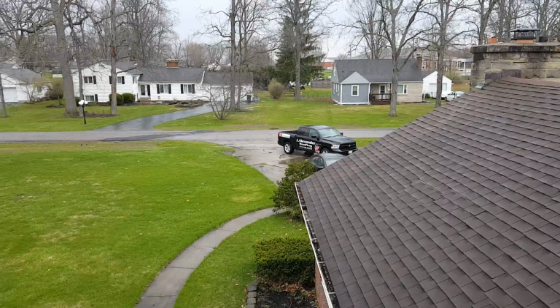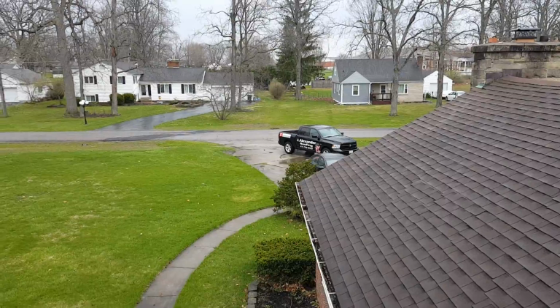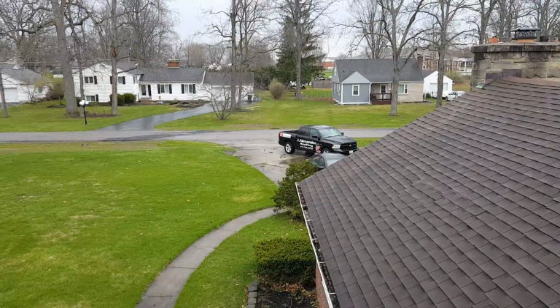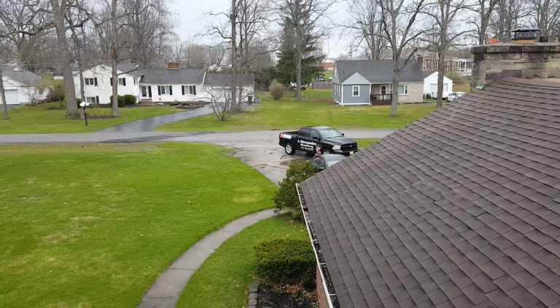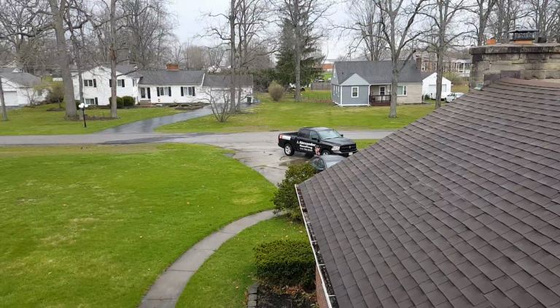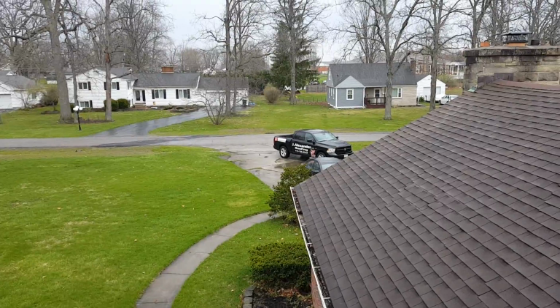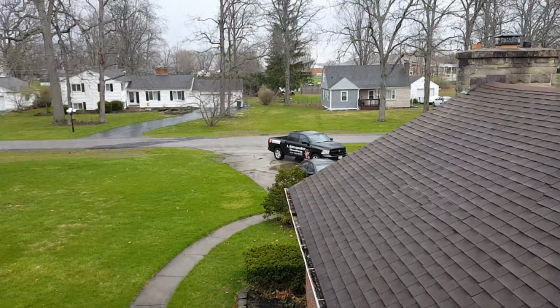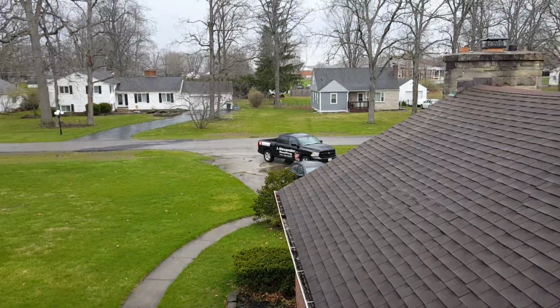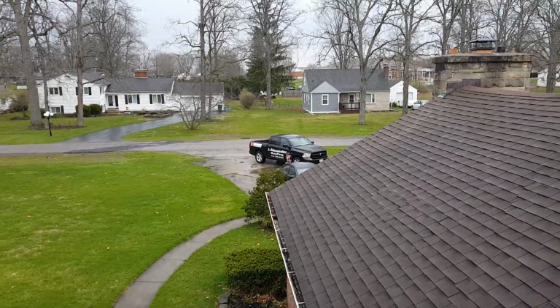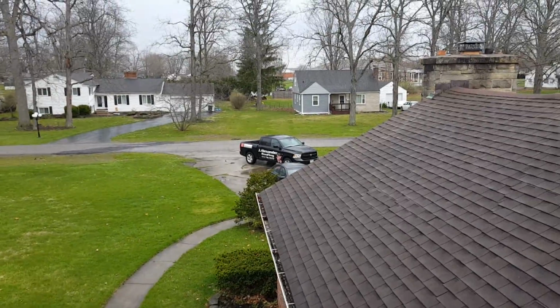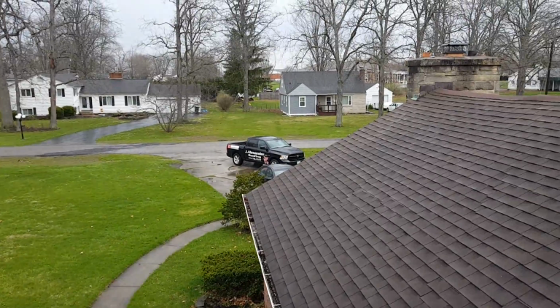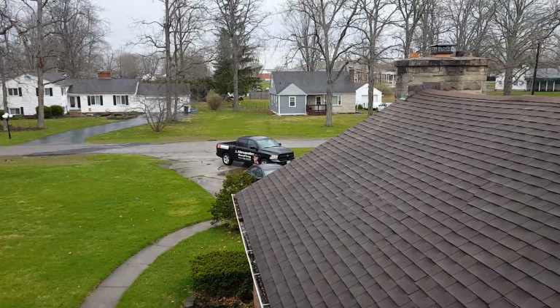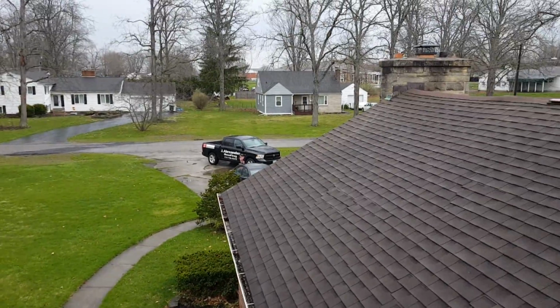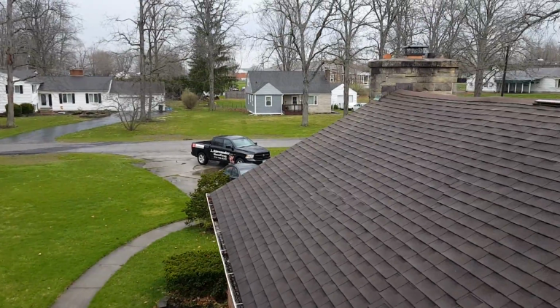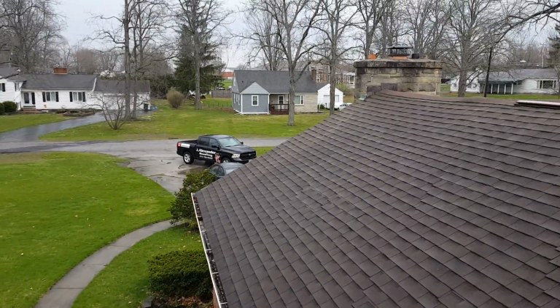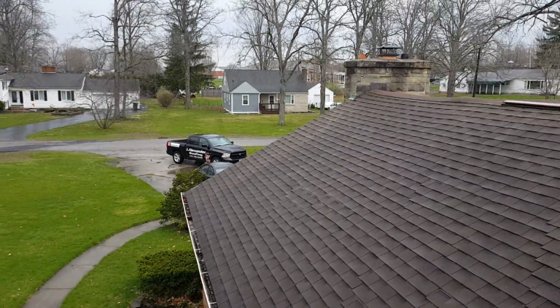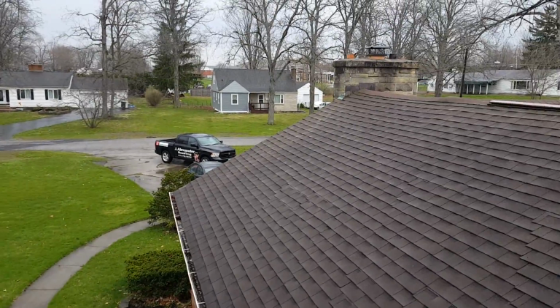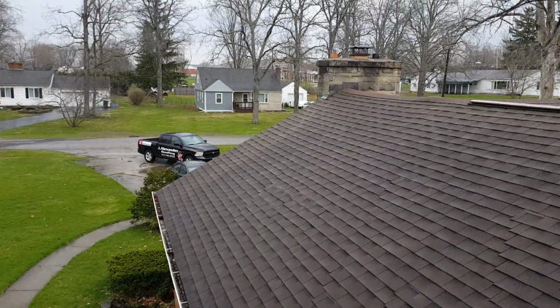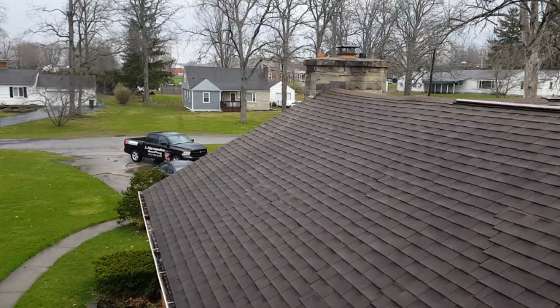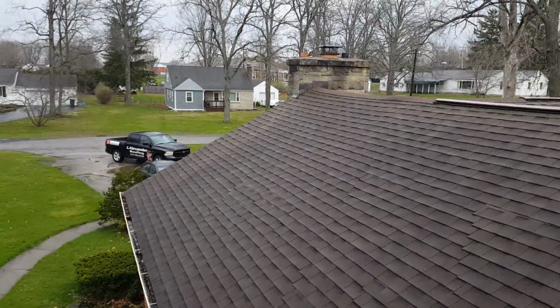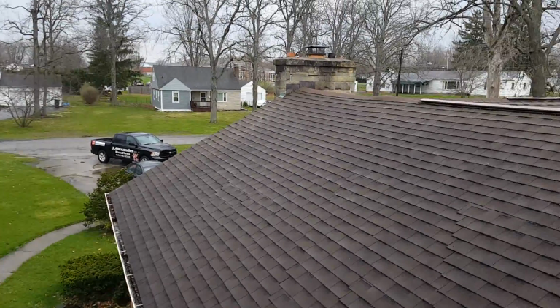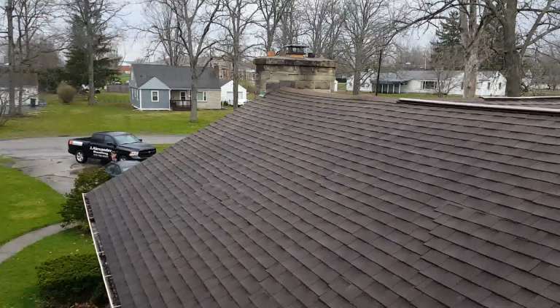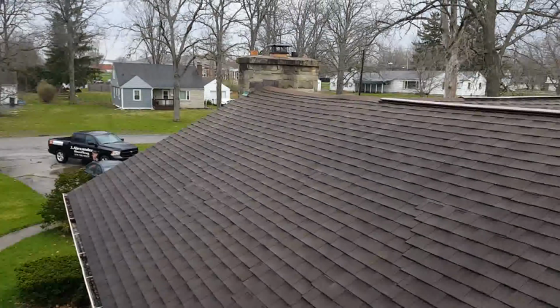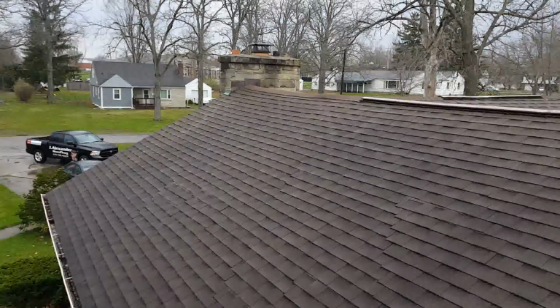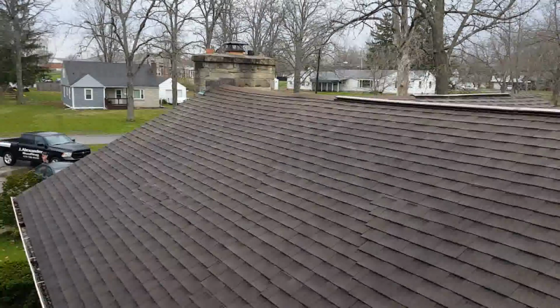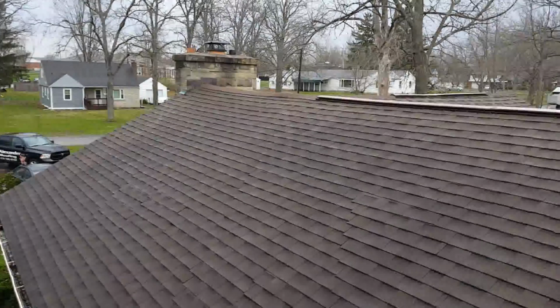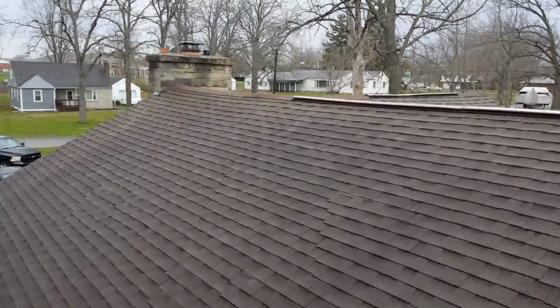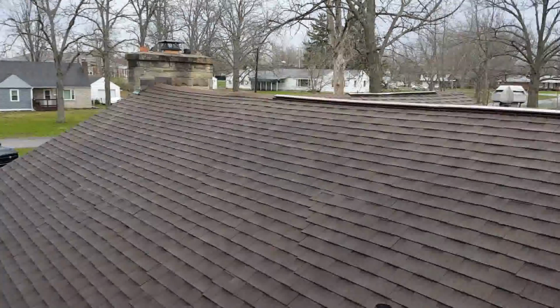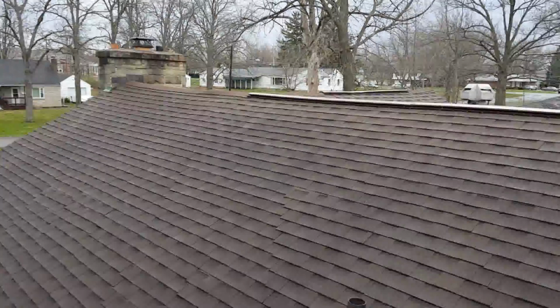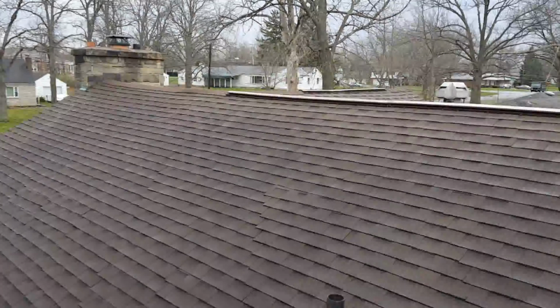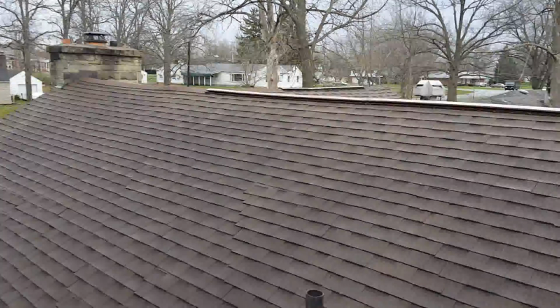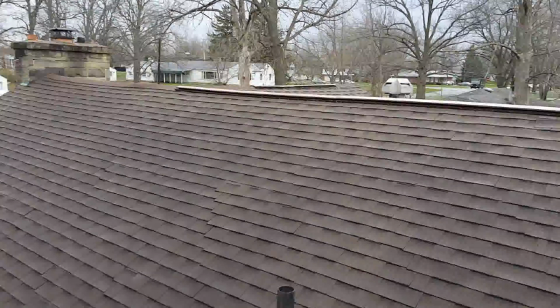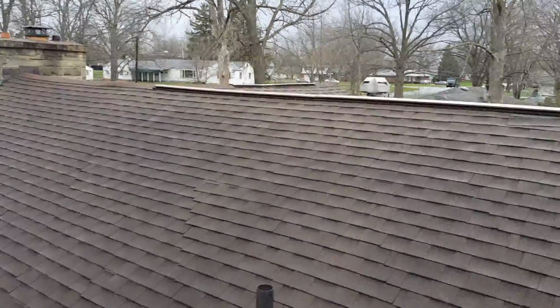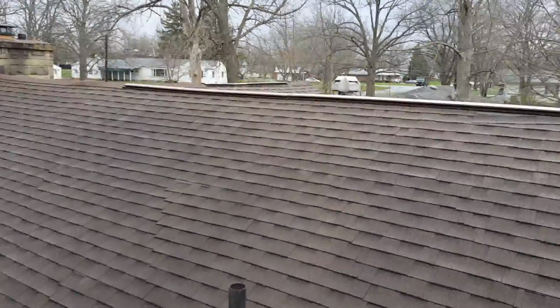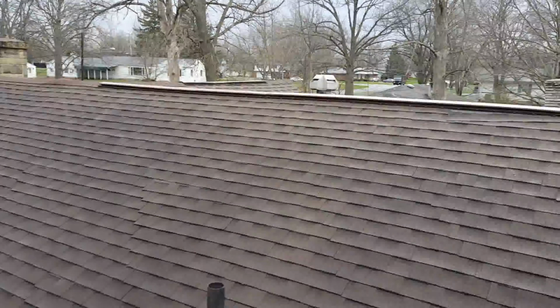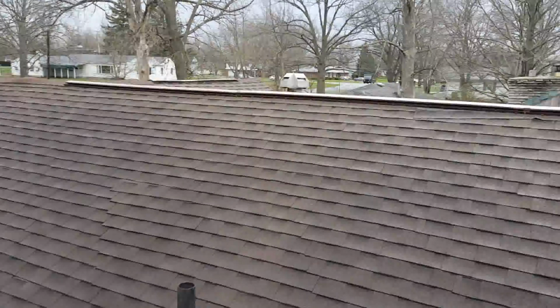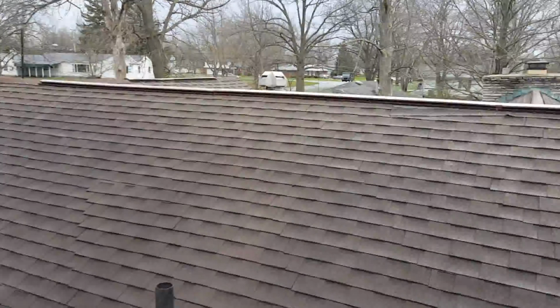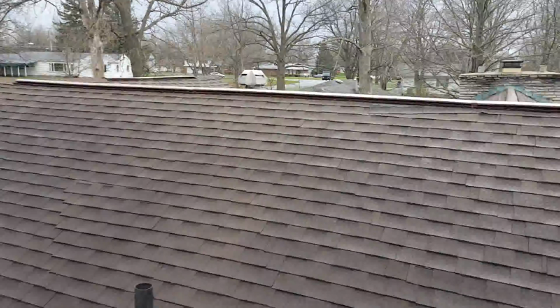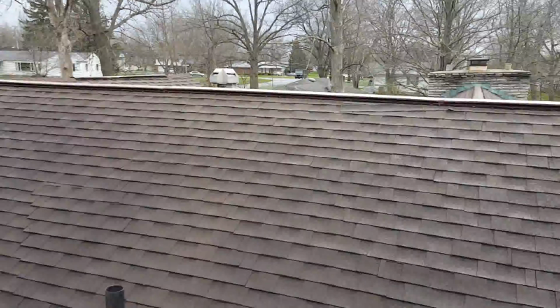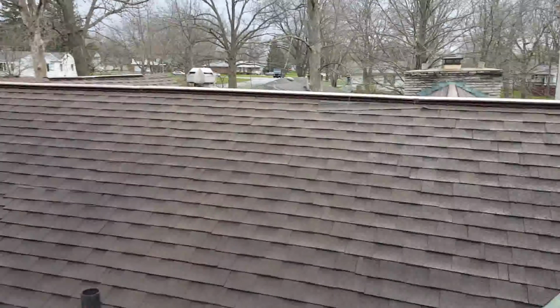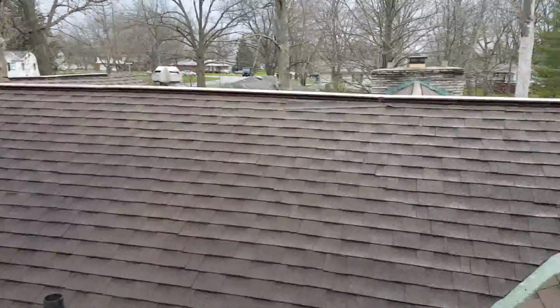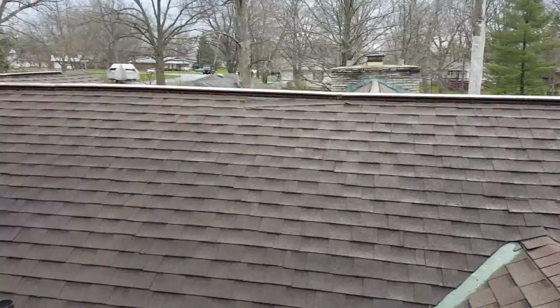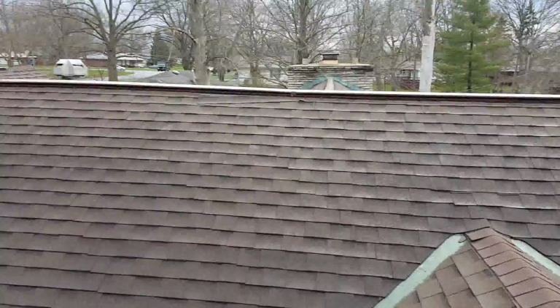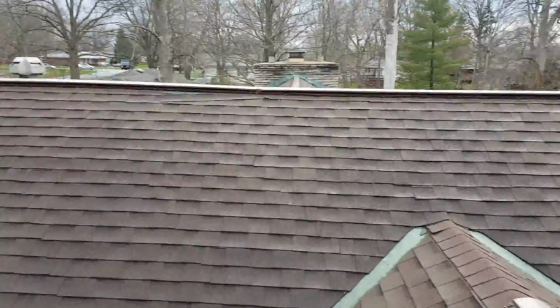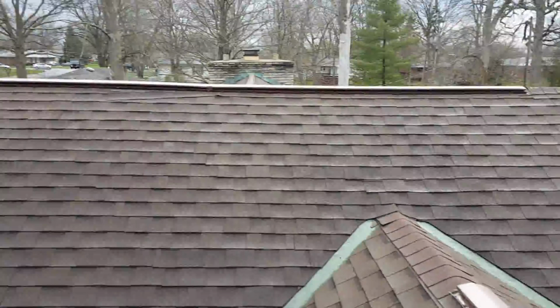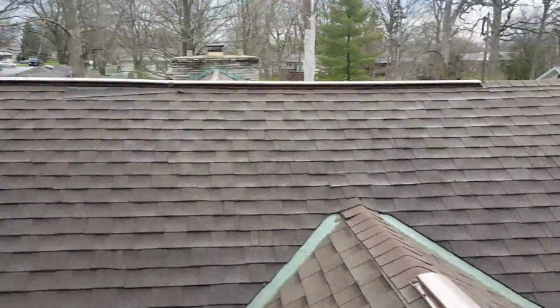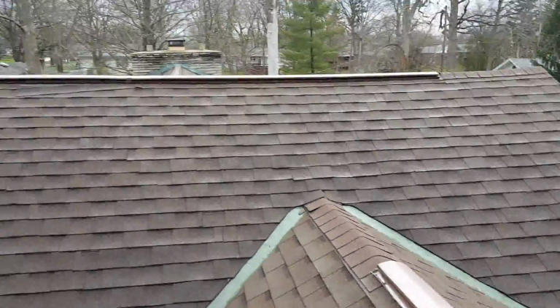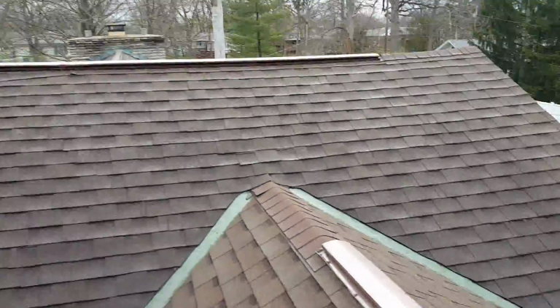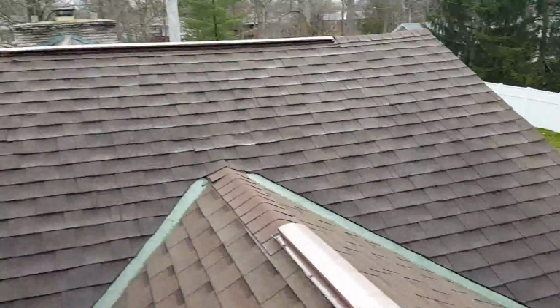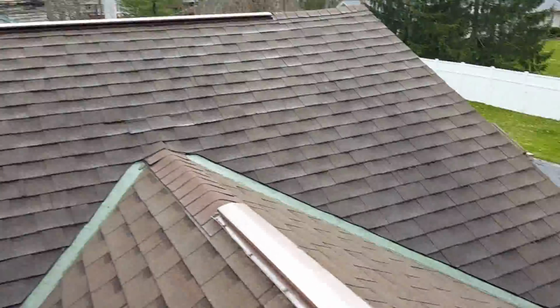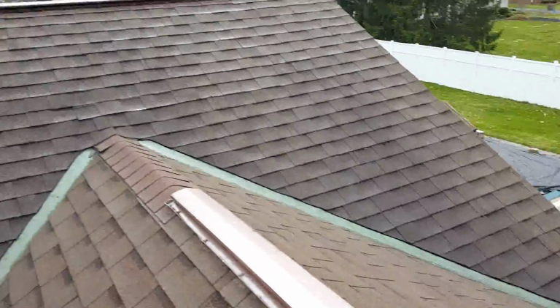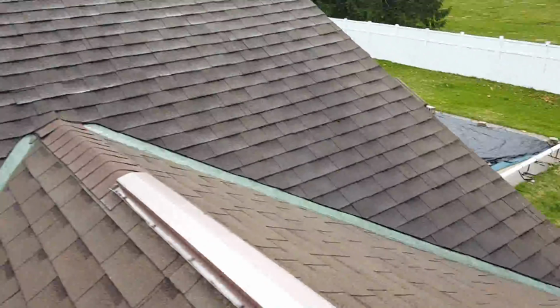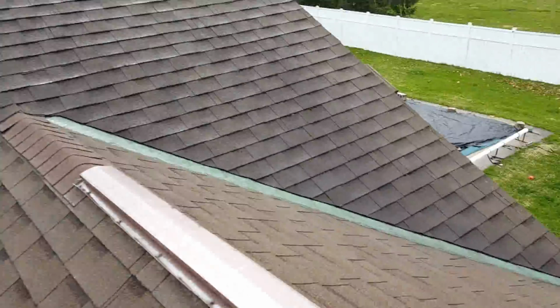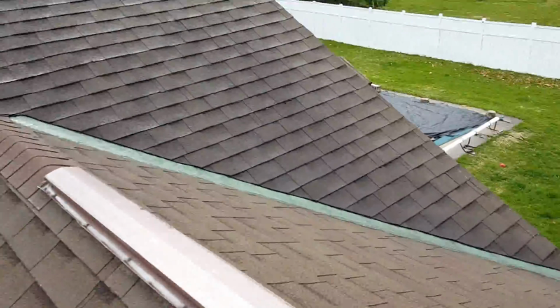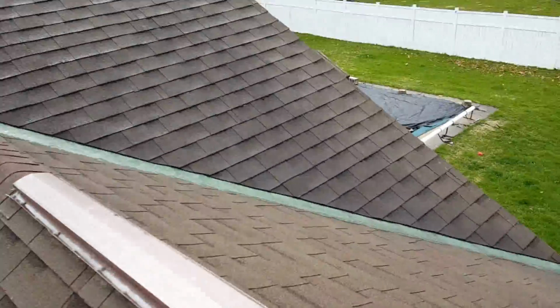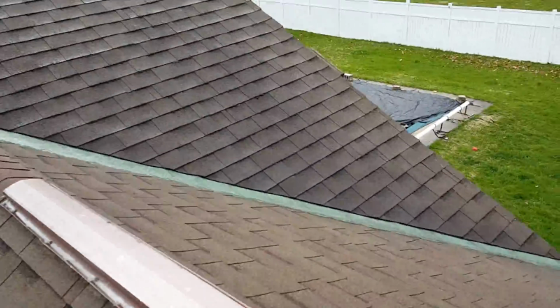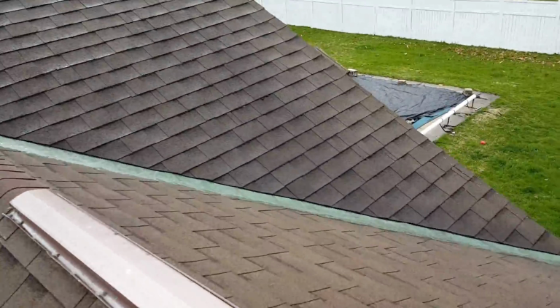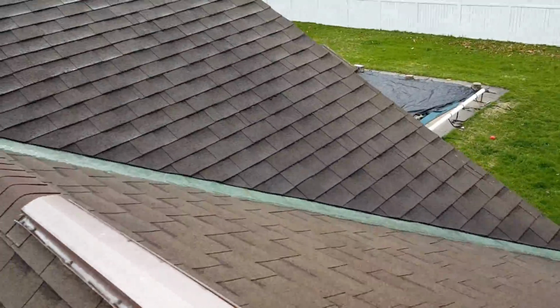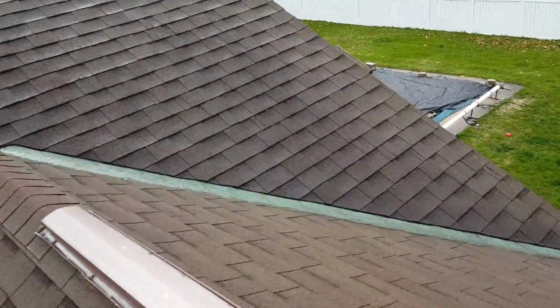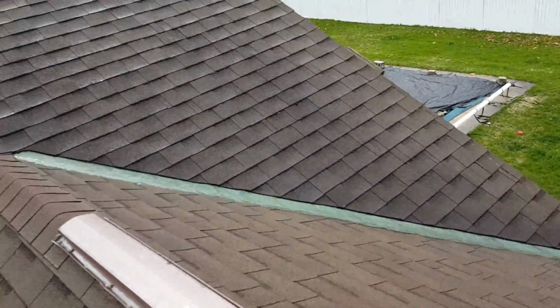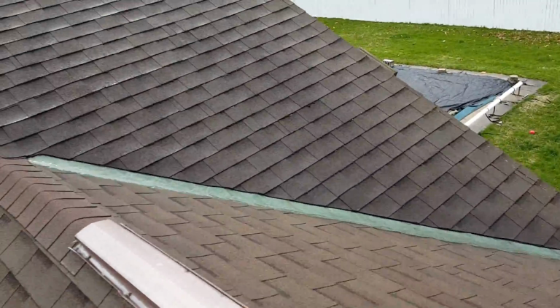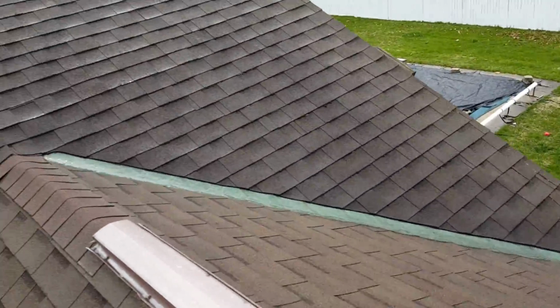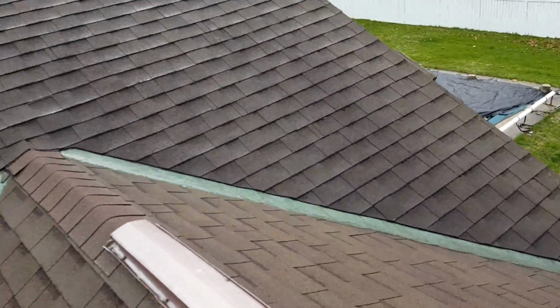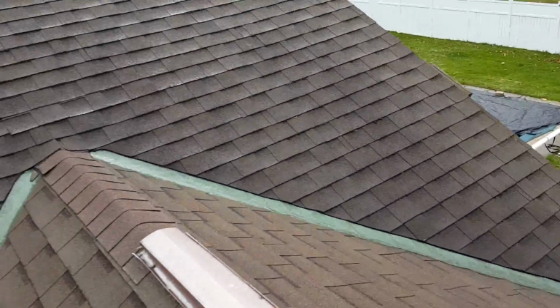Hi, this is Joe from J Alexander Roofing, and I'm here at 1449 Sycamore Drive, Fenley, Ohio, performing a video inspection of the roof.